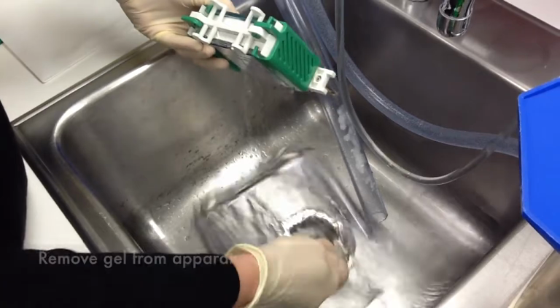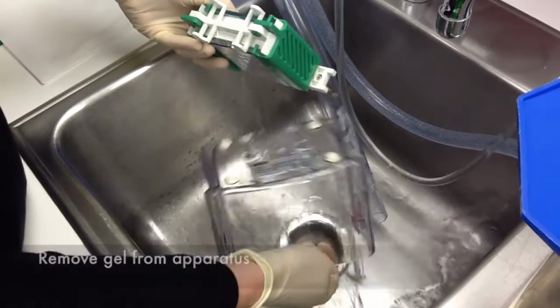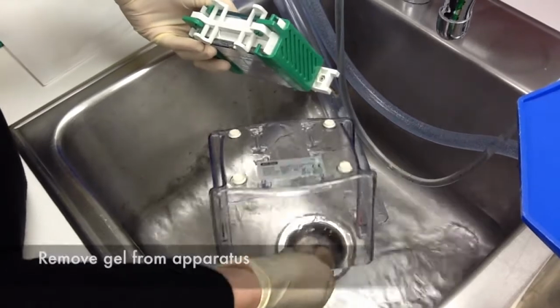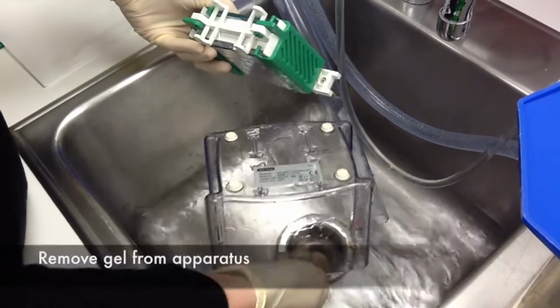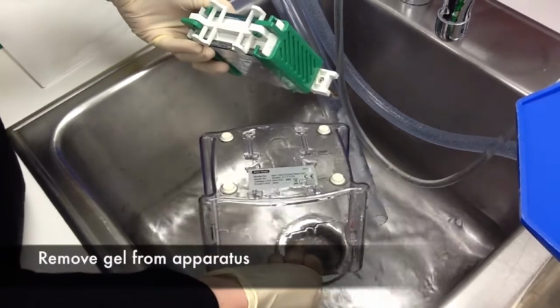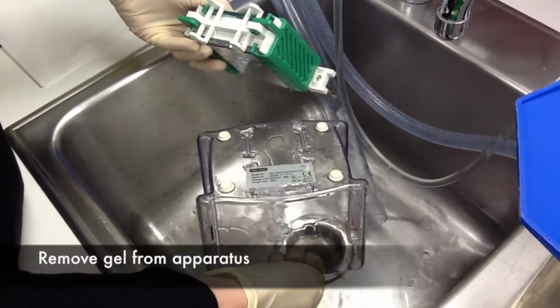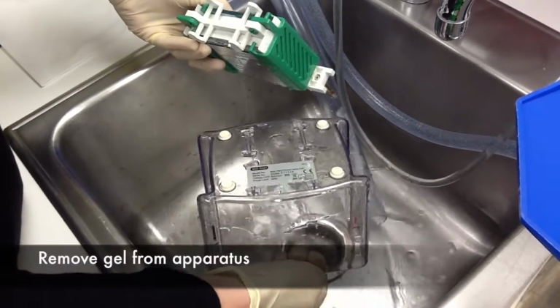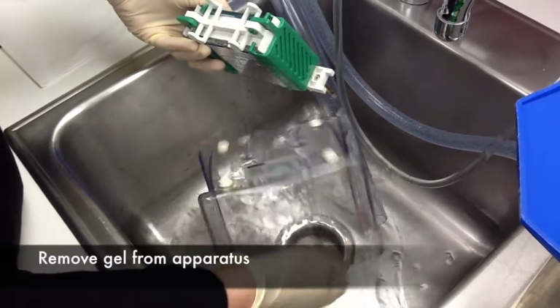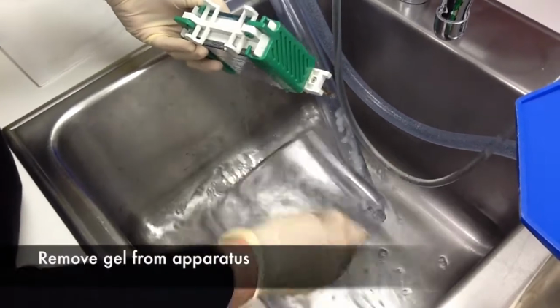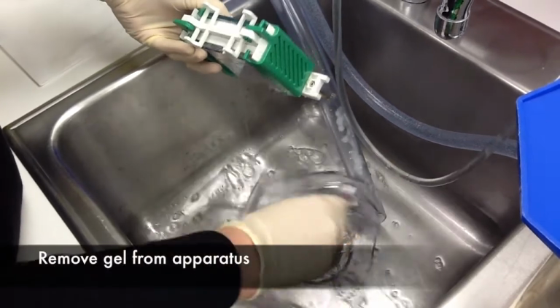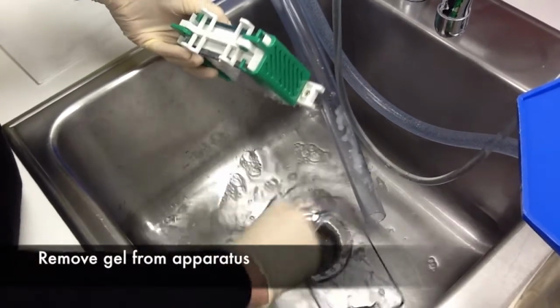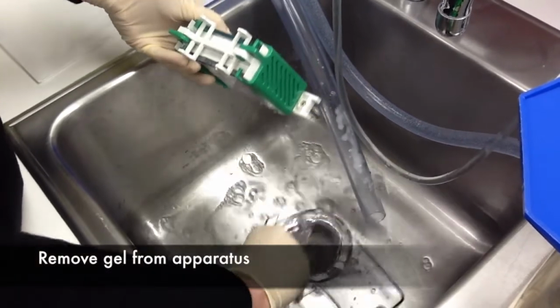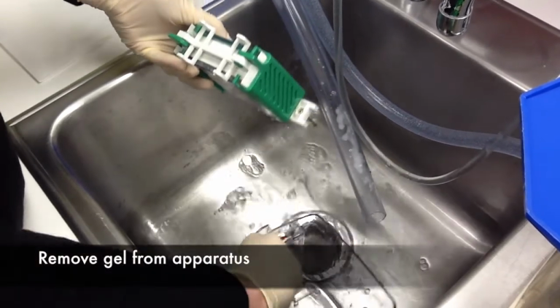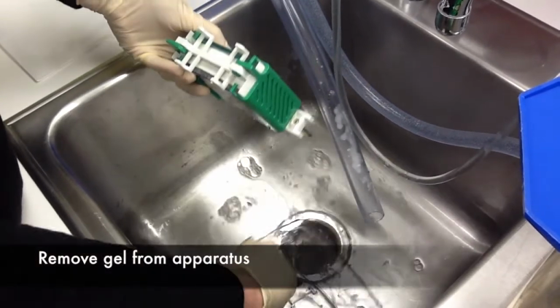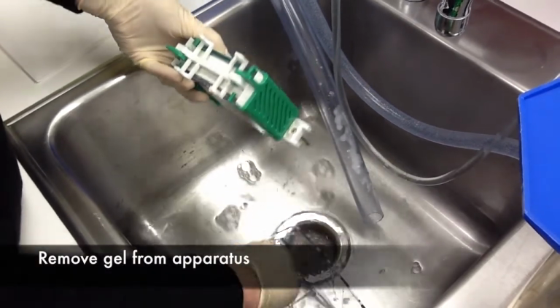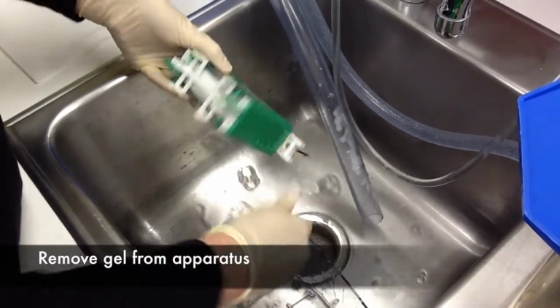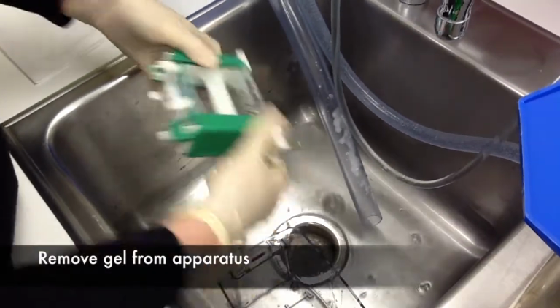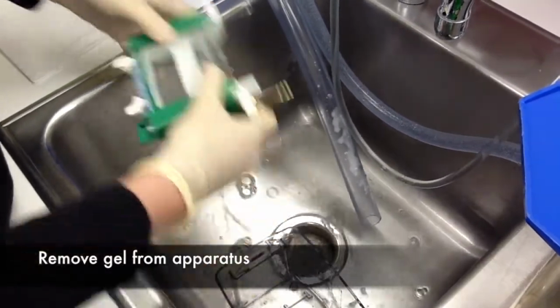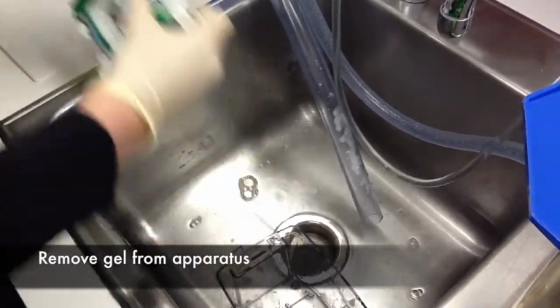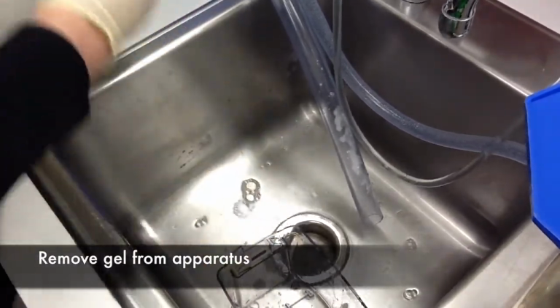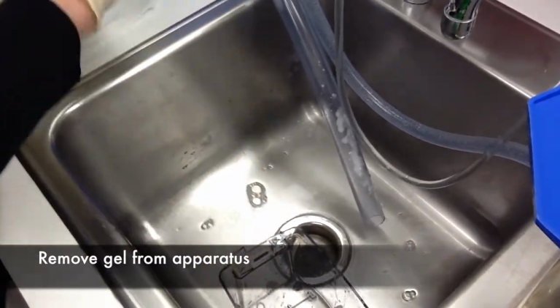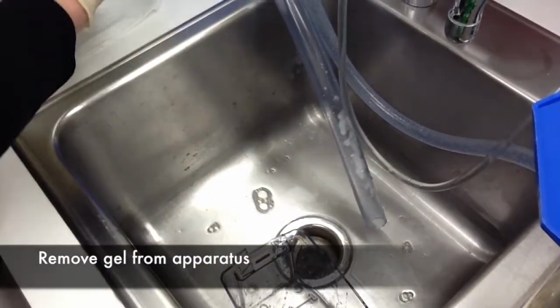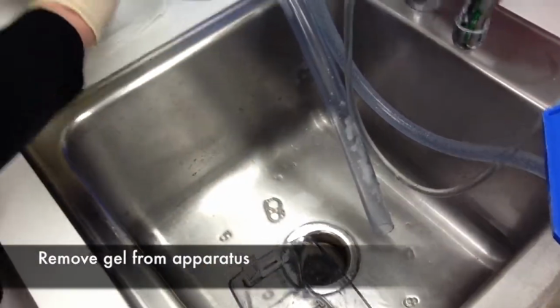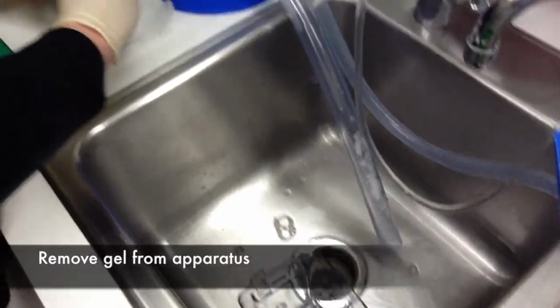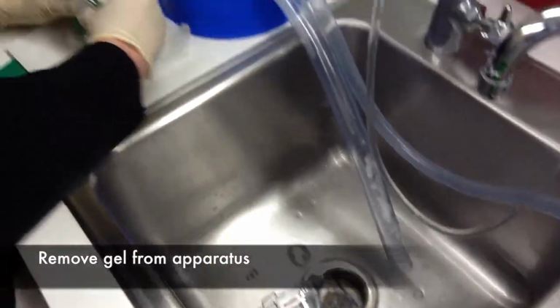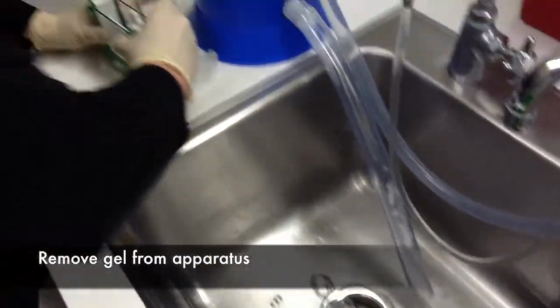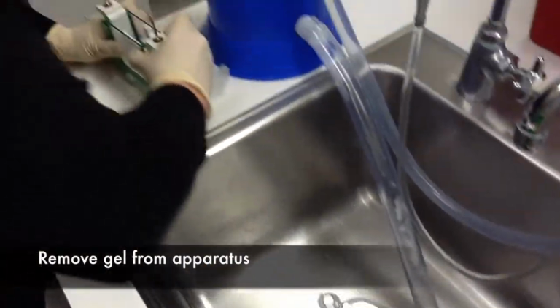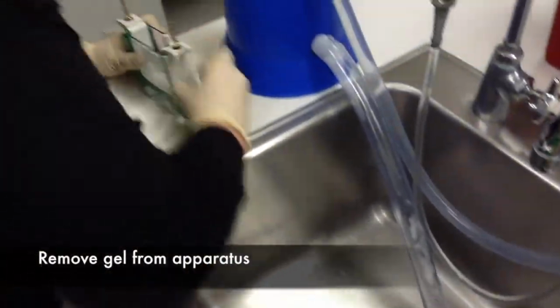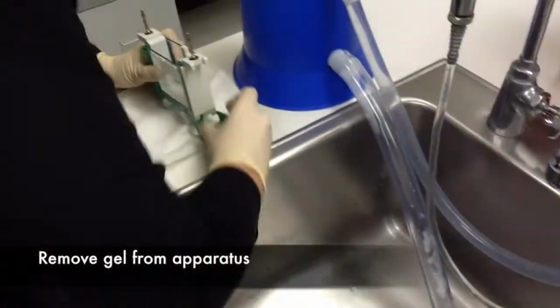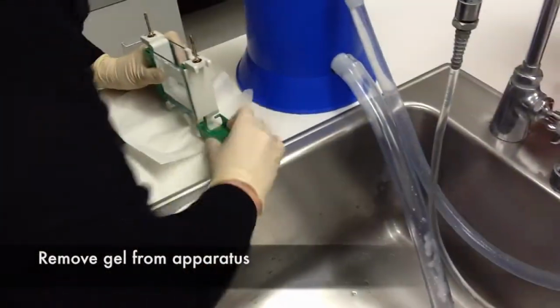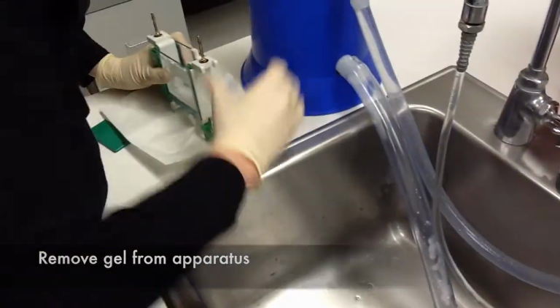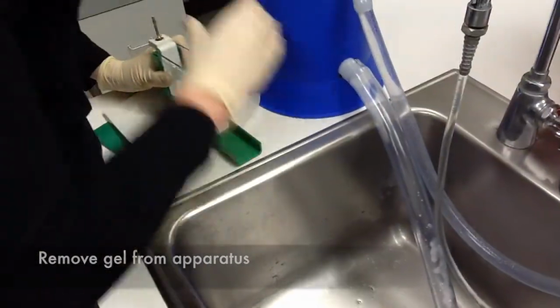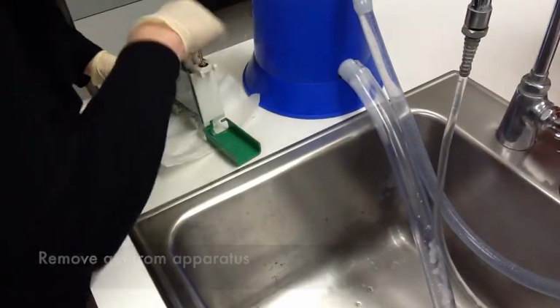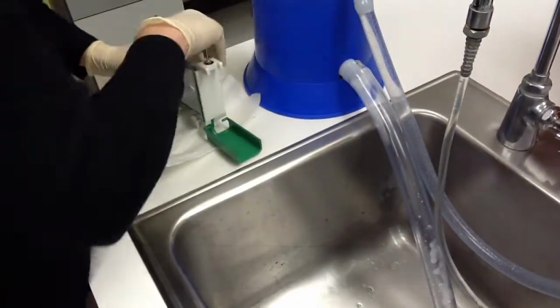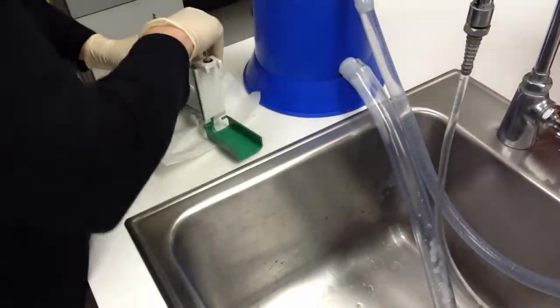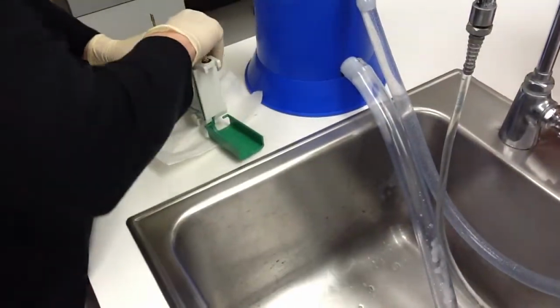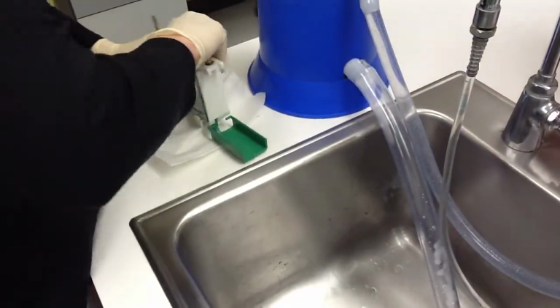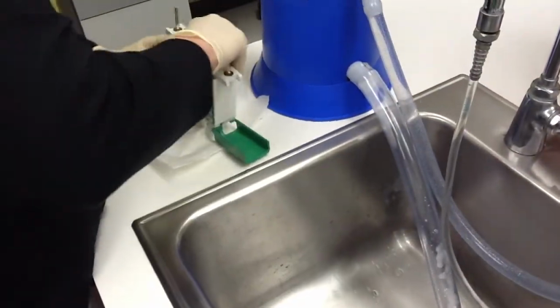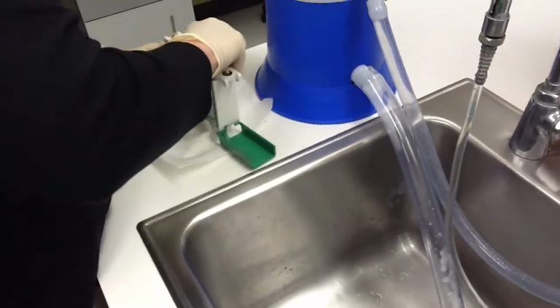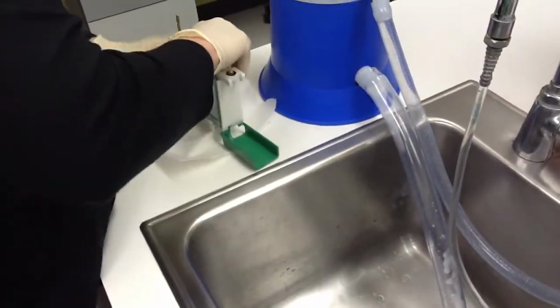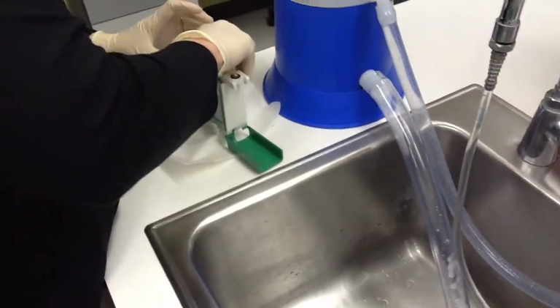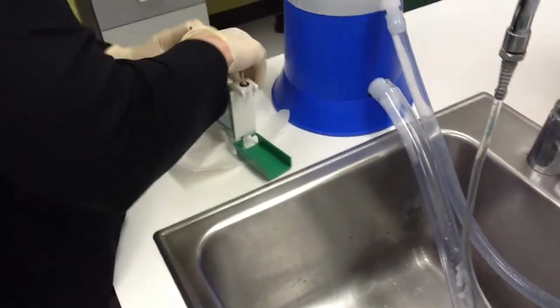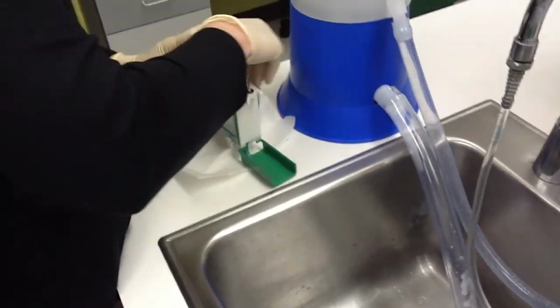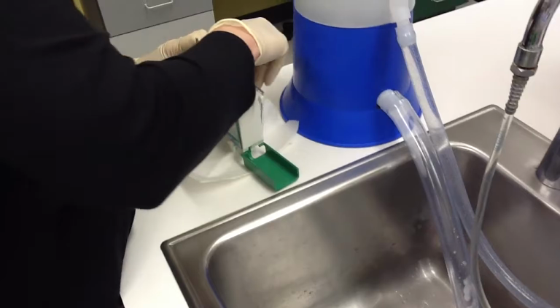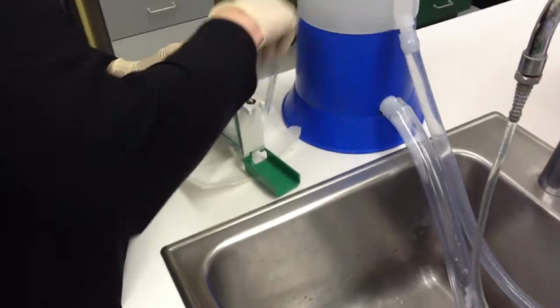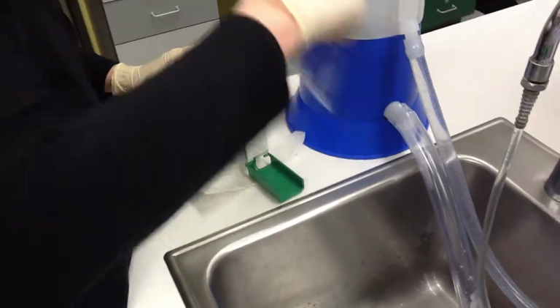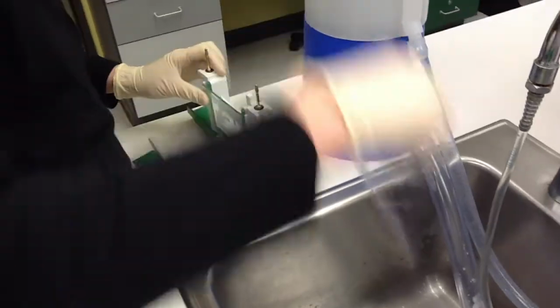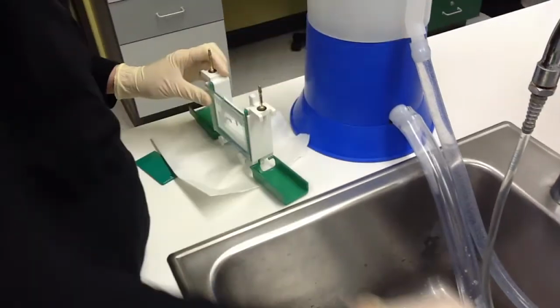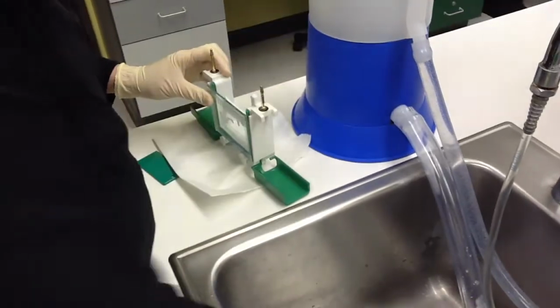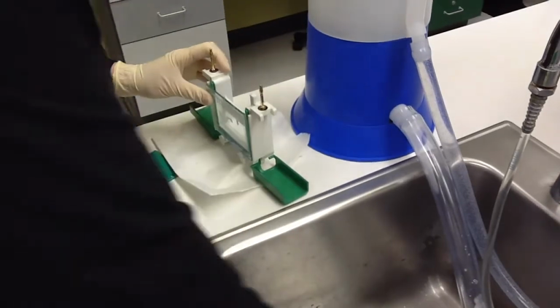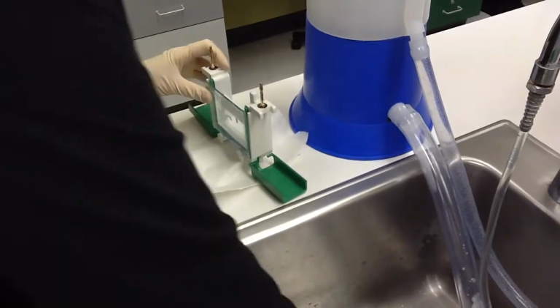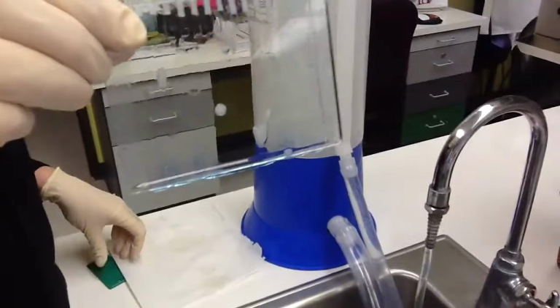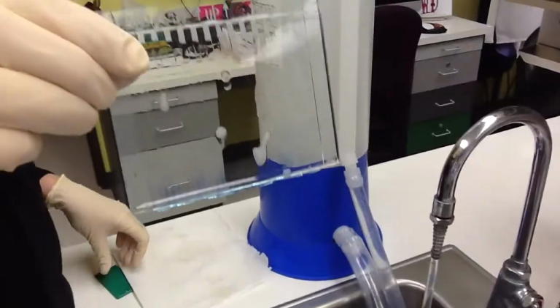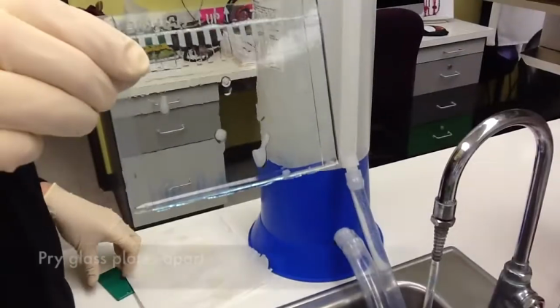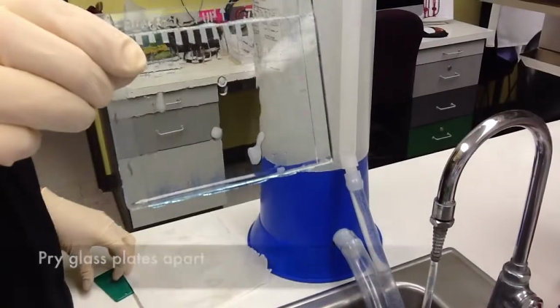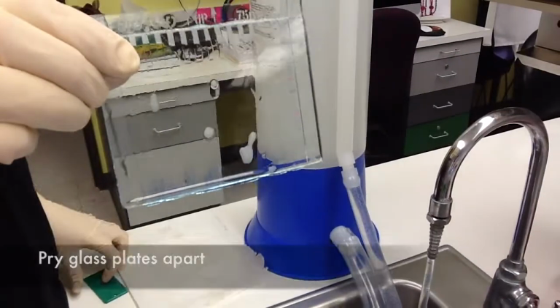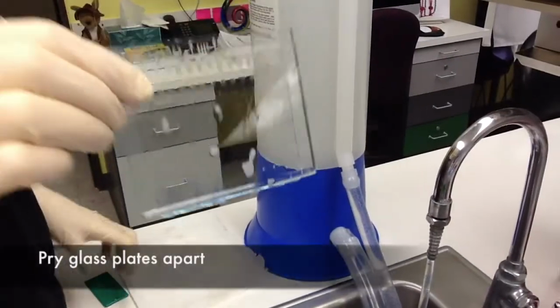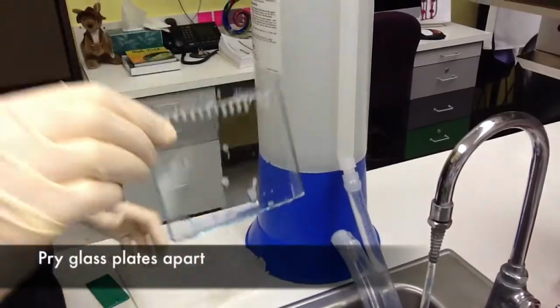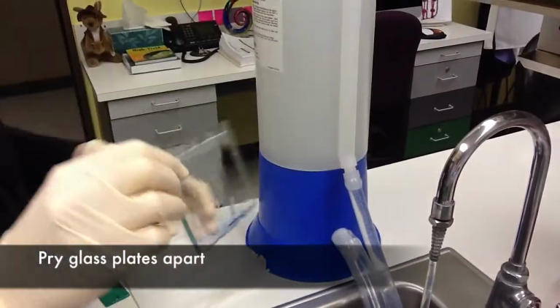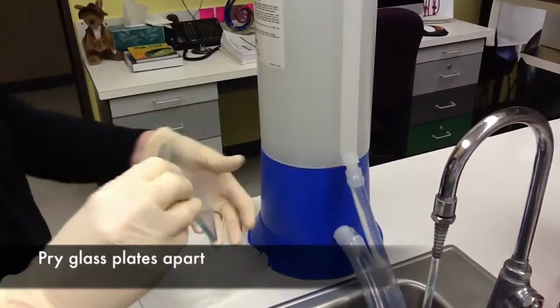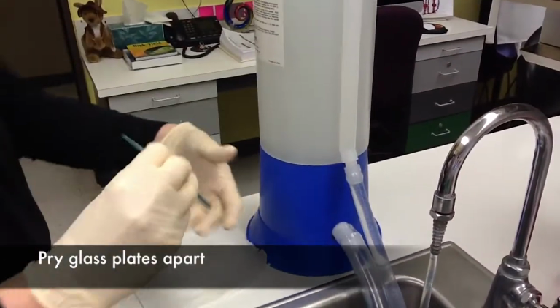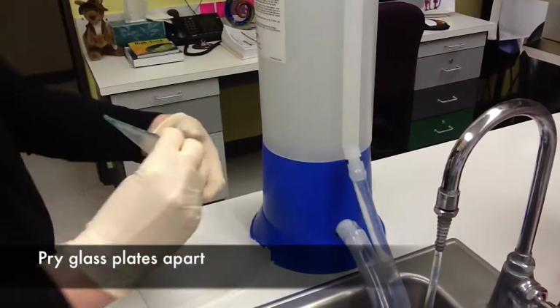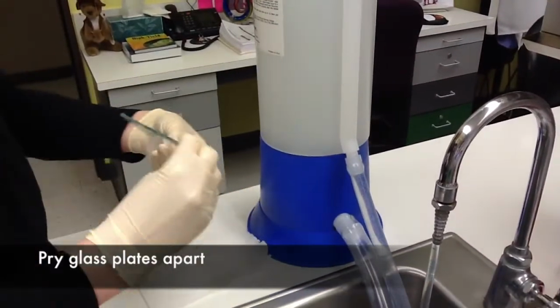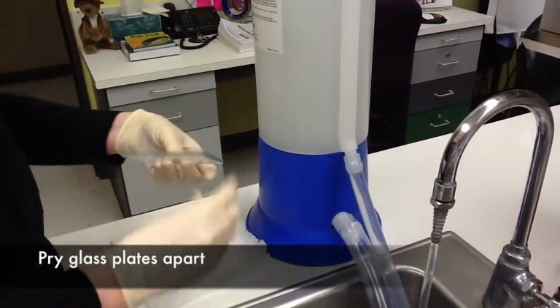We'll remove the apparatus, open up the apparatus, and pry the plates apart, revealing the gel.